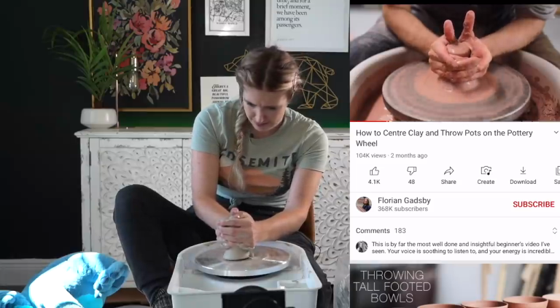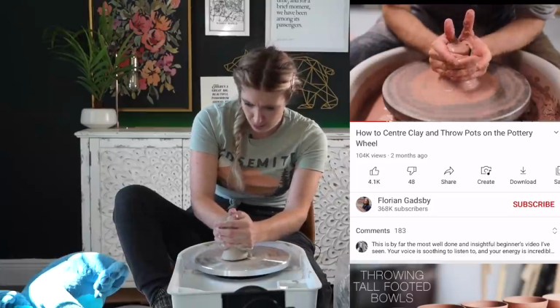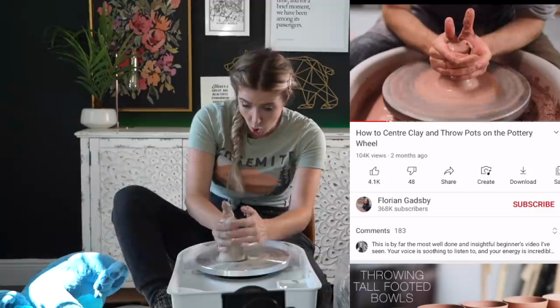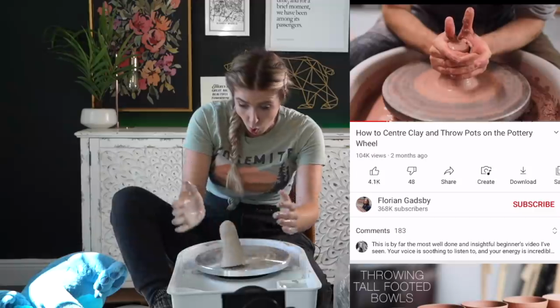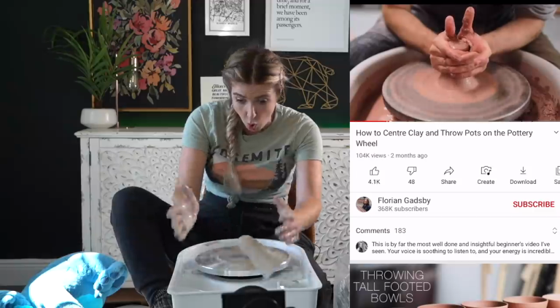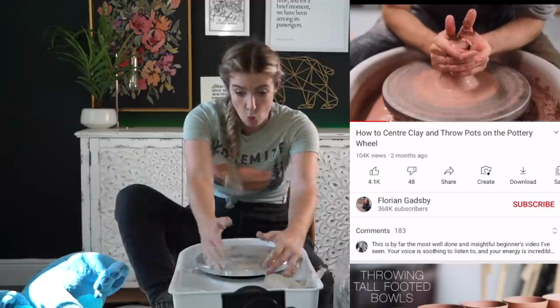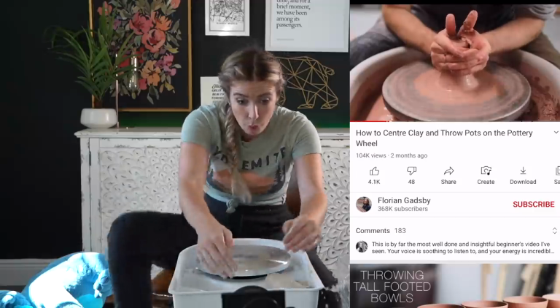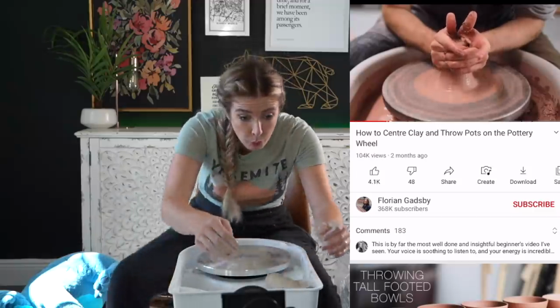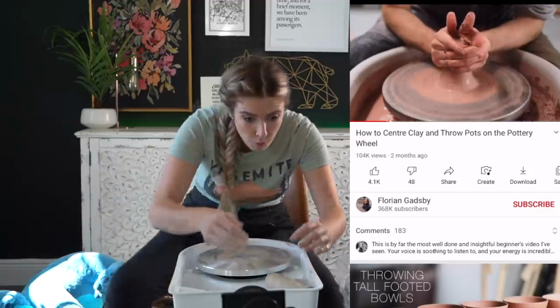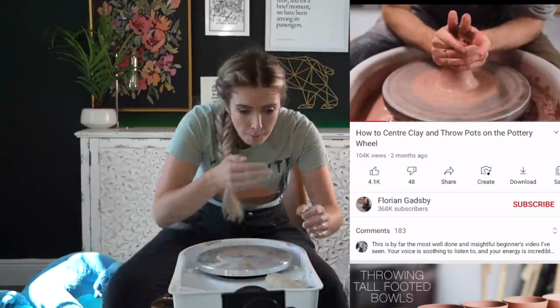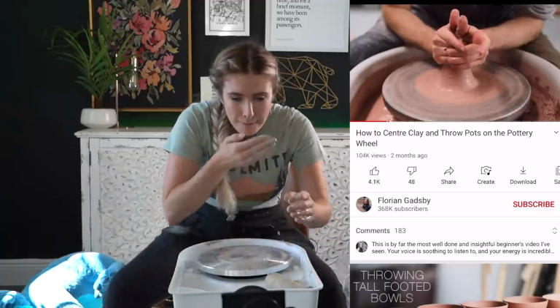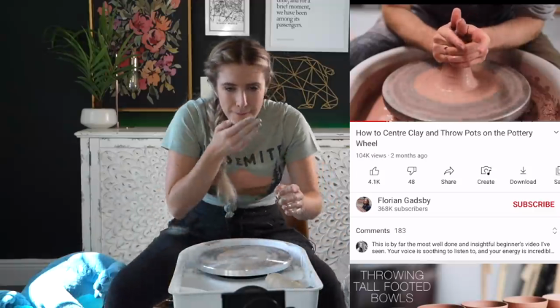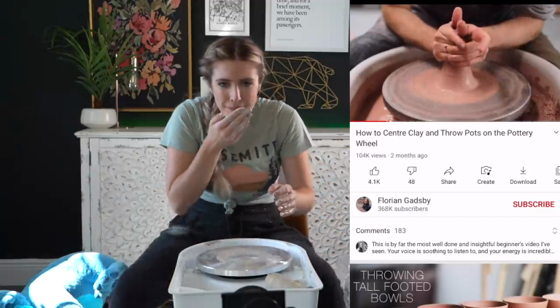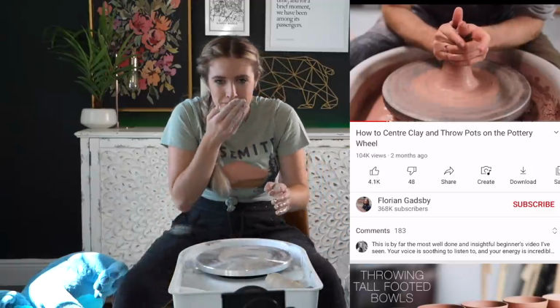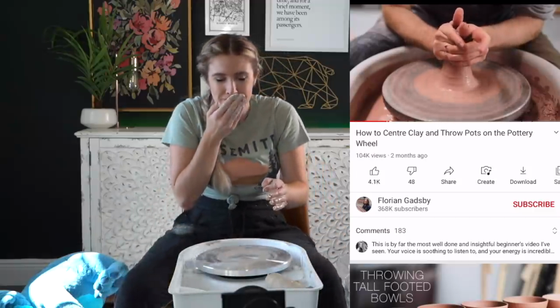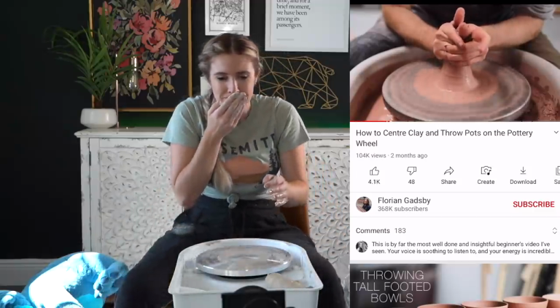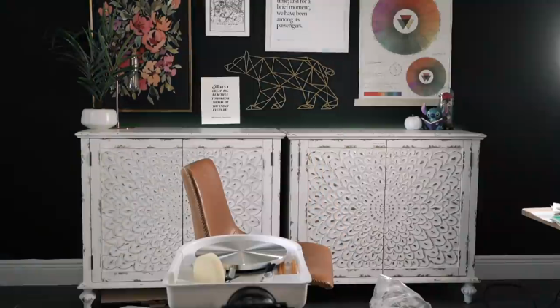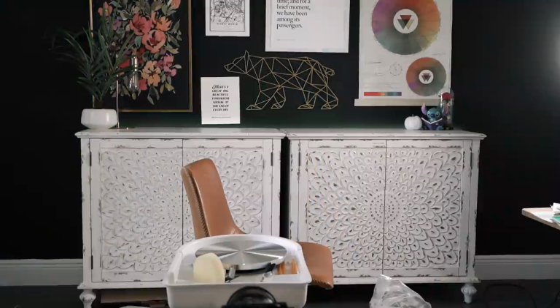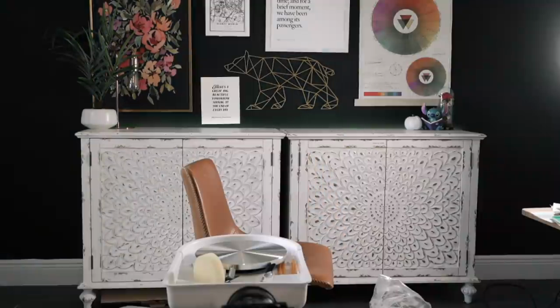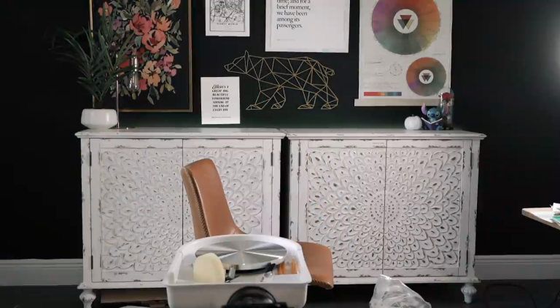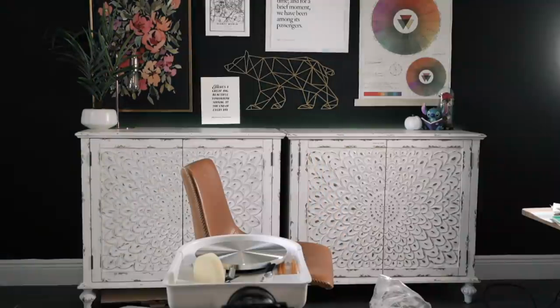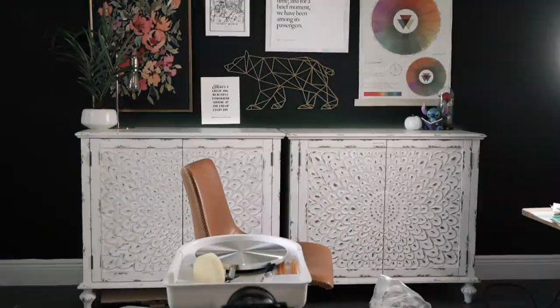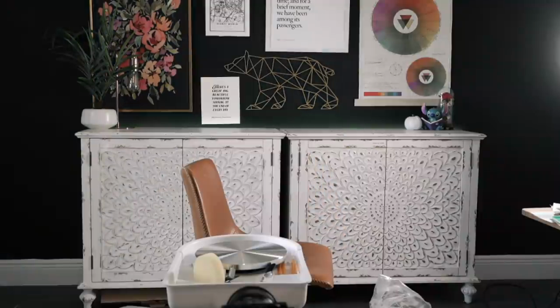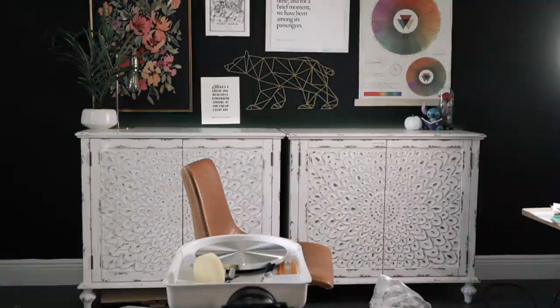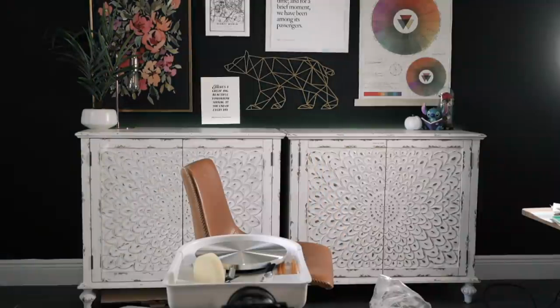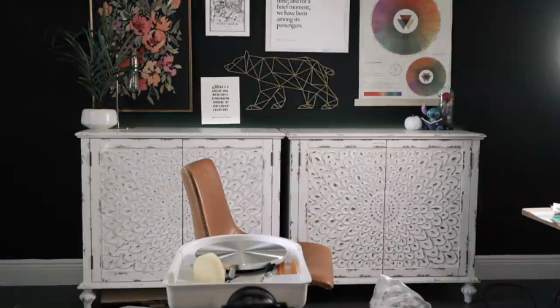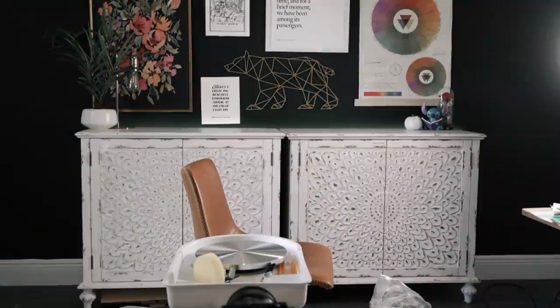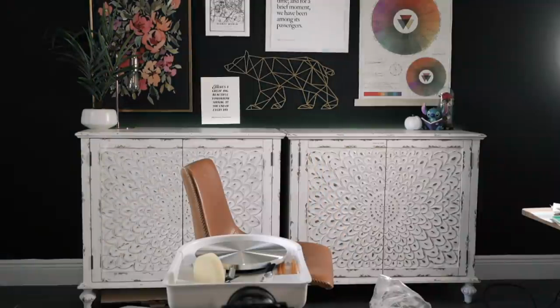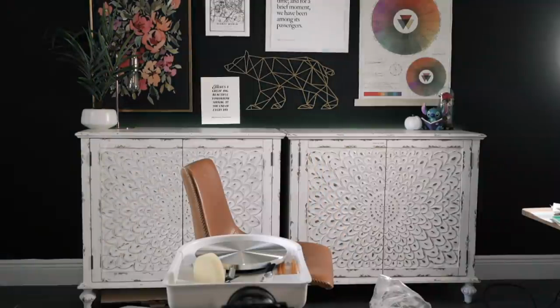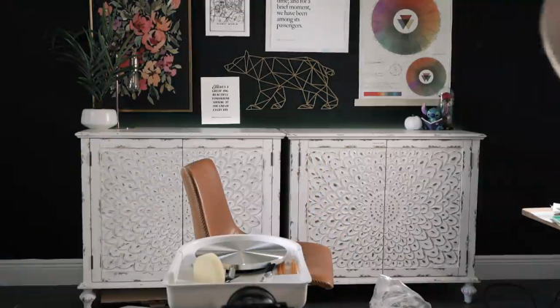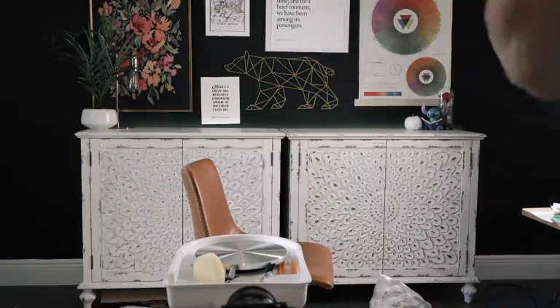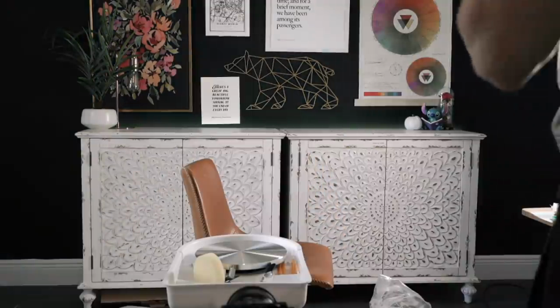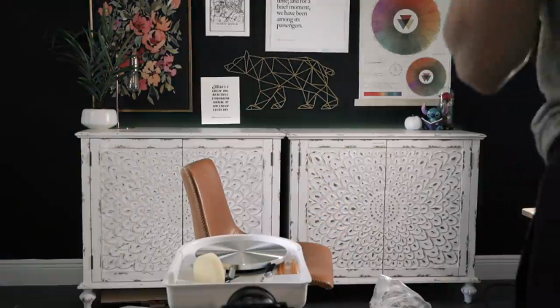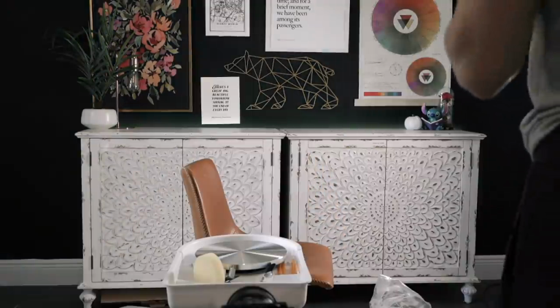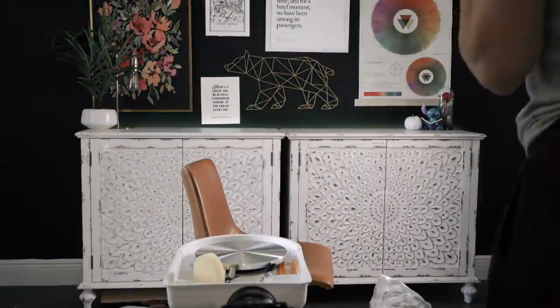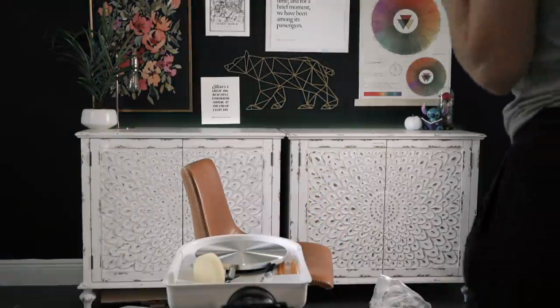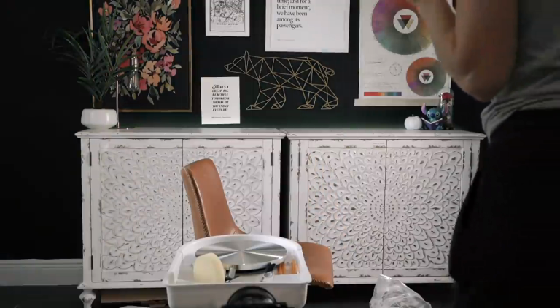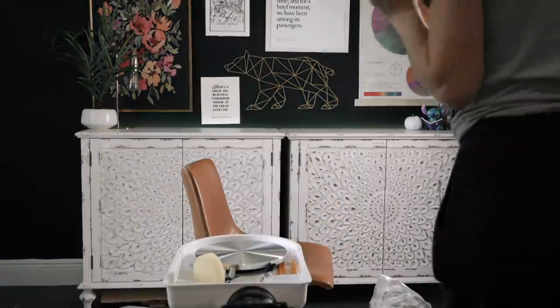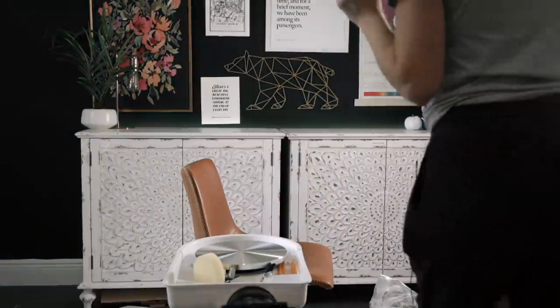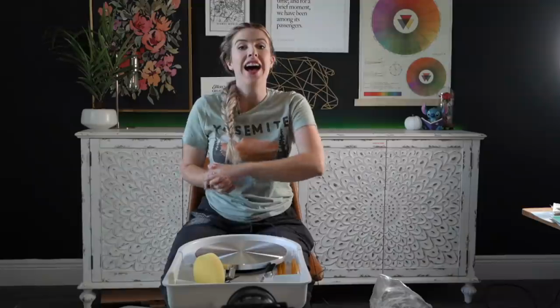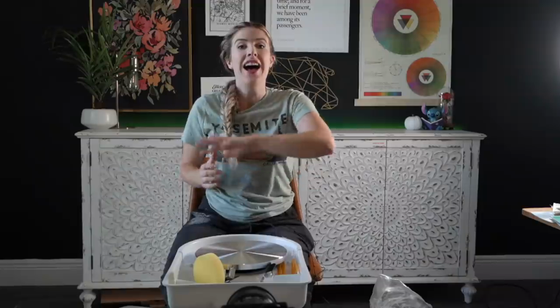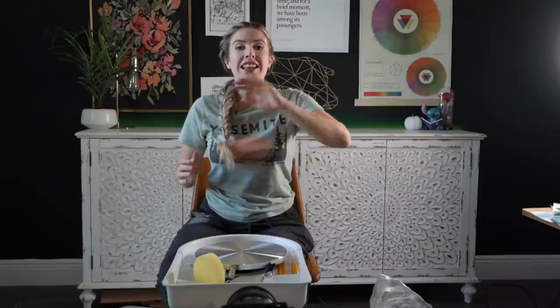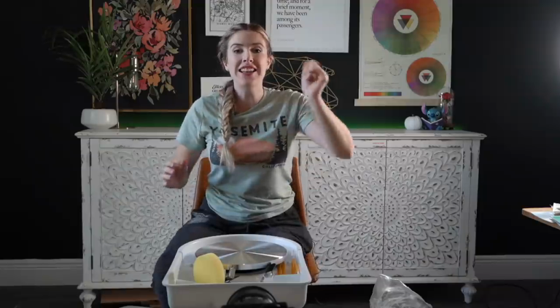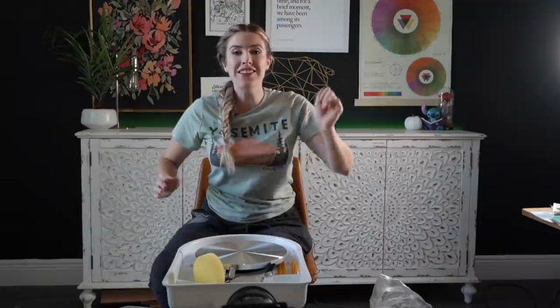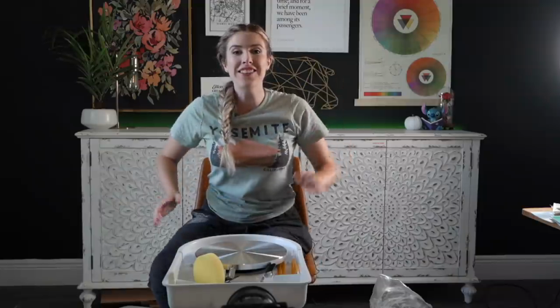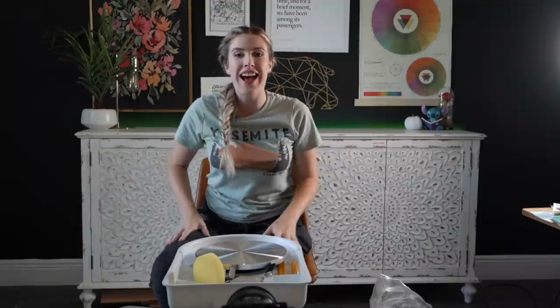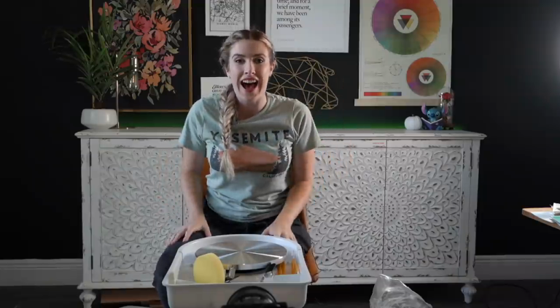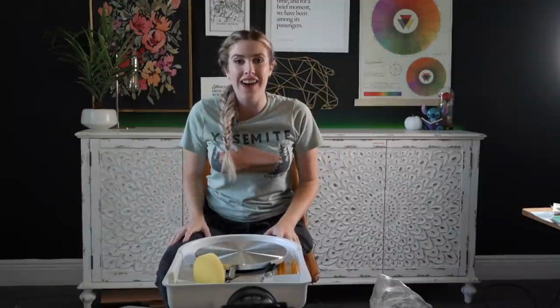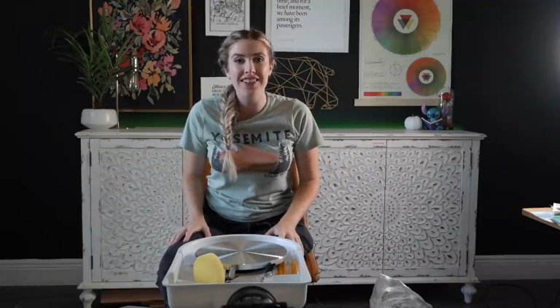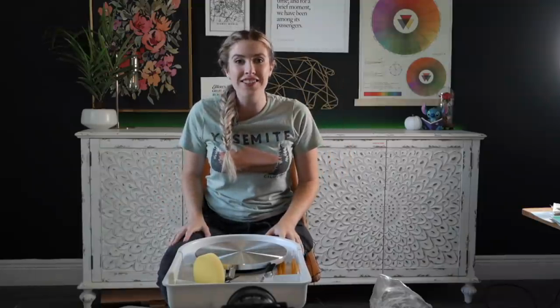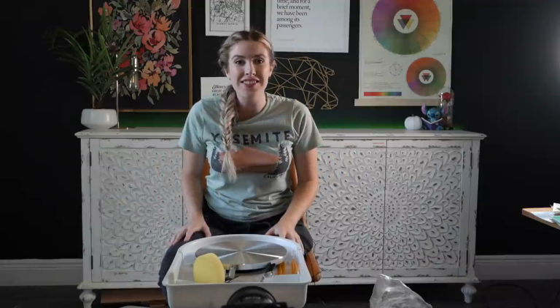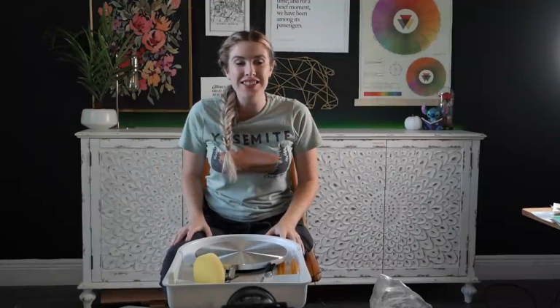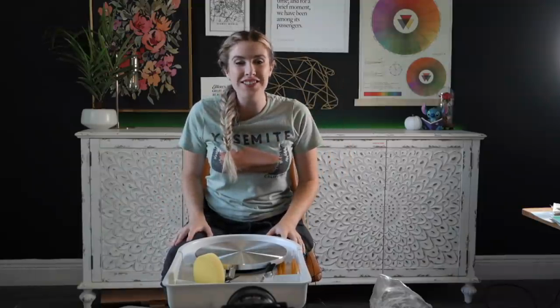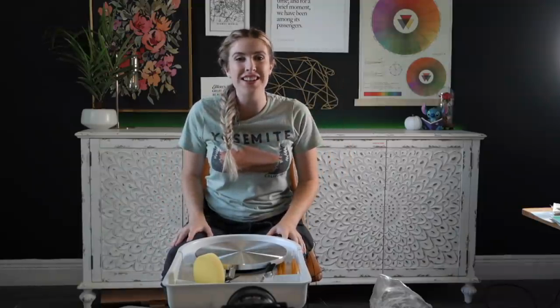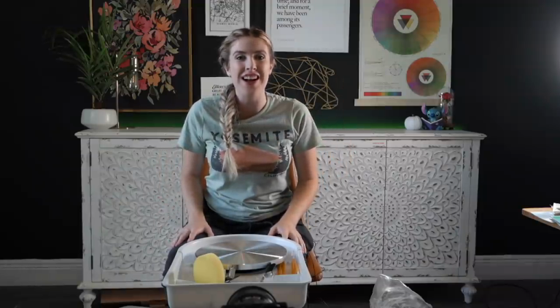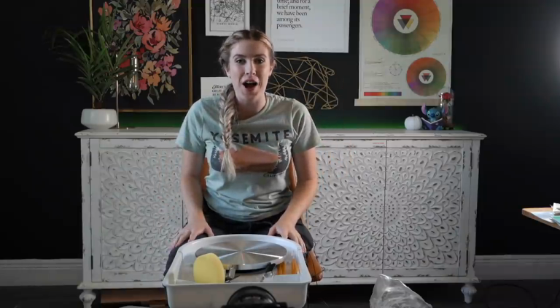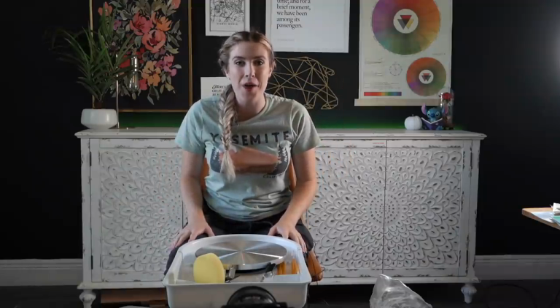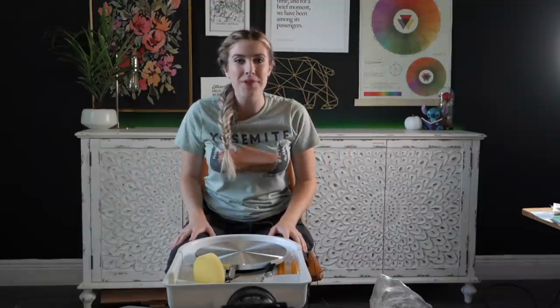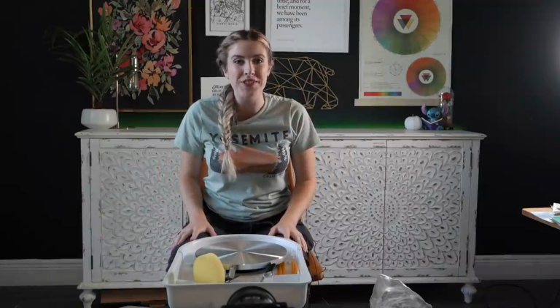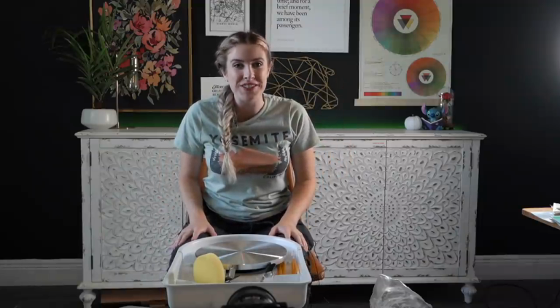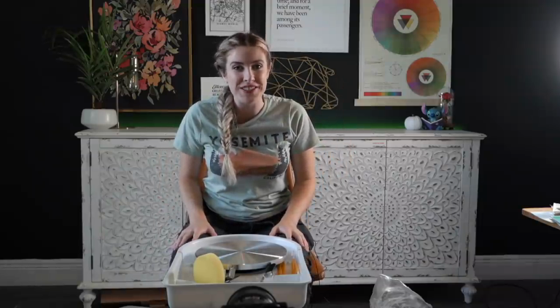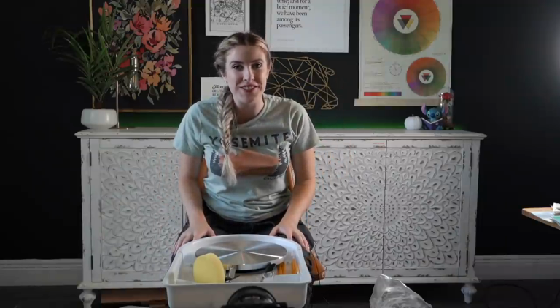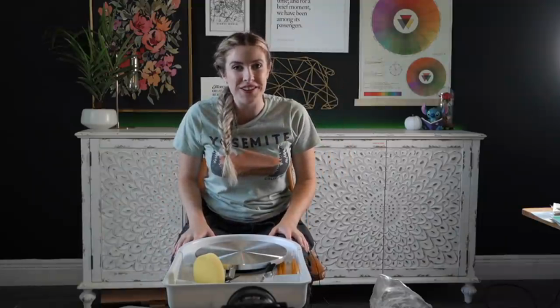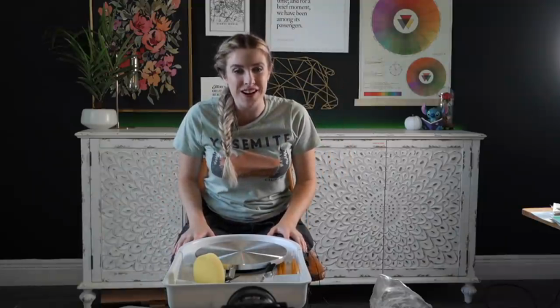This is gonna be very interesting! Hello there, how are you all doing? I hope you're all doing well.